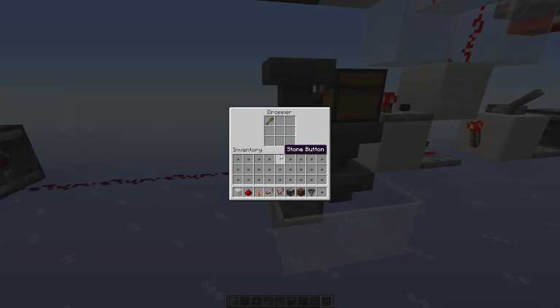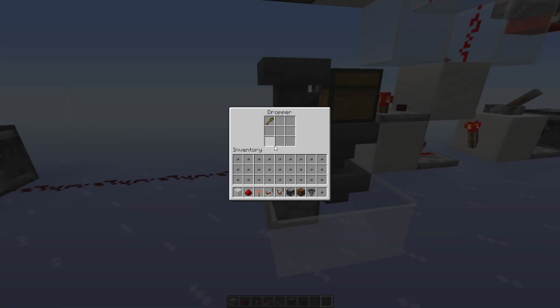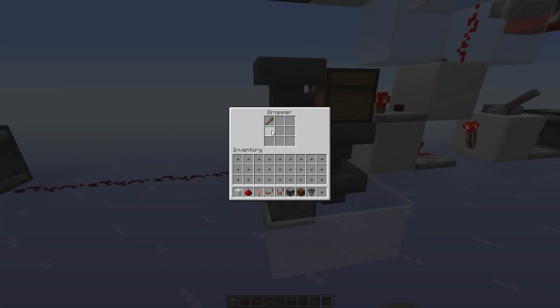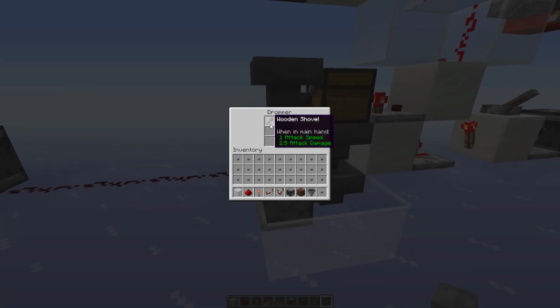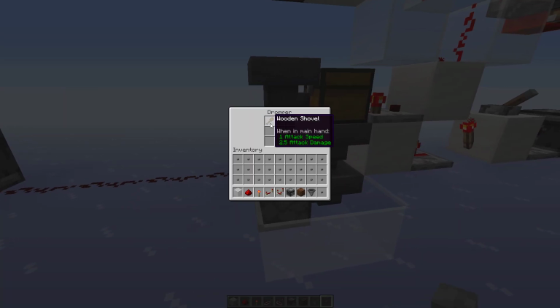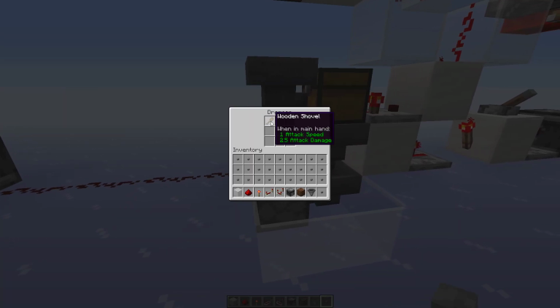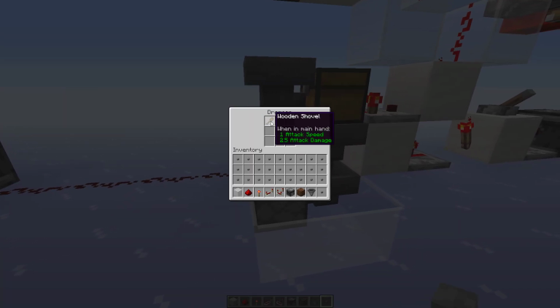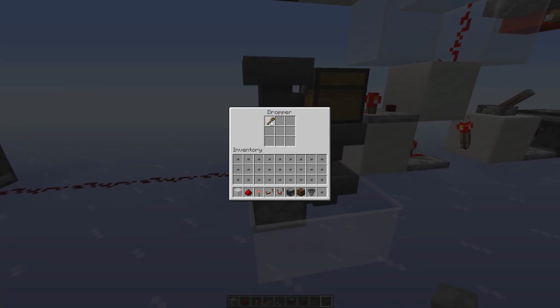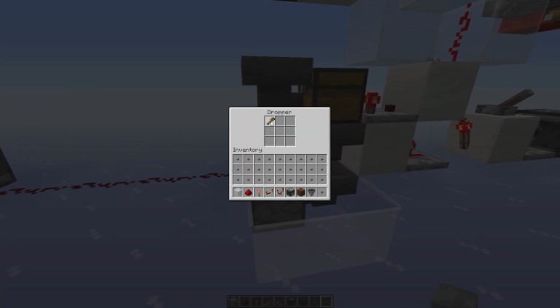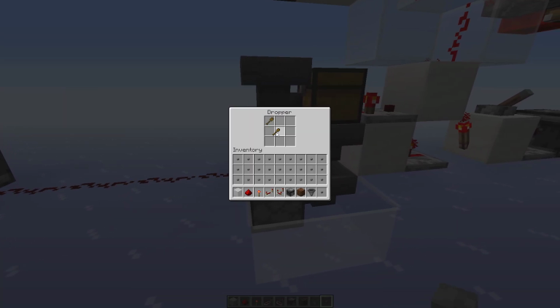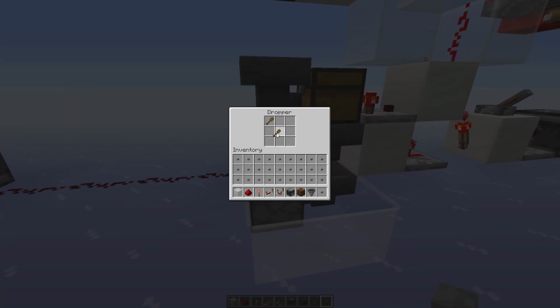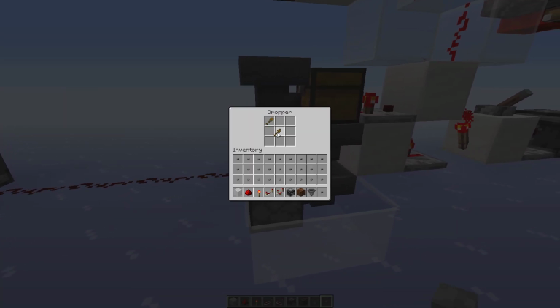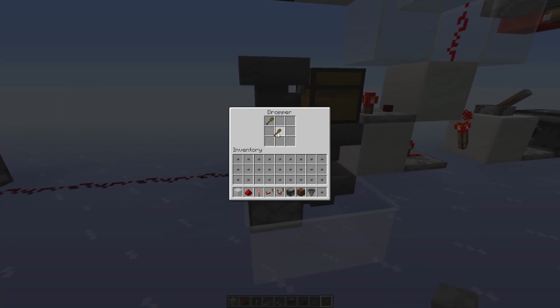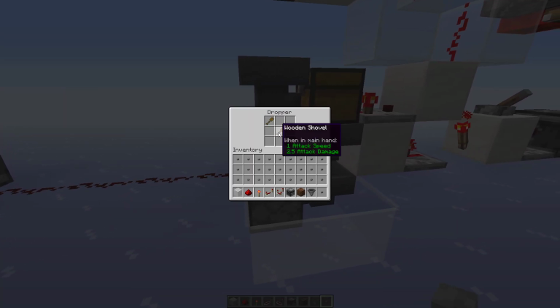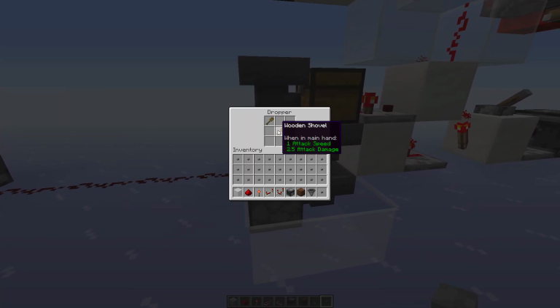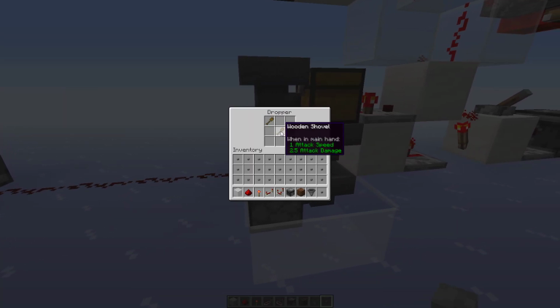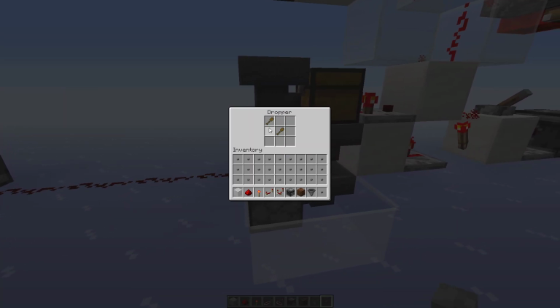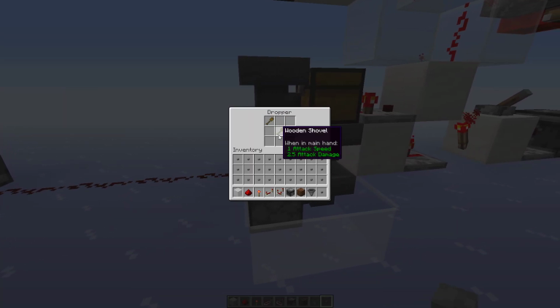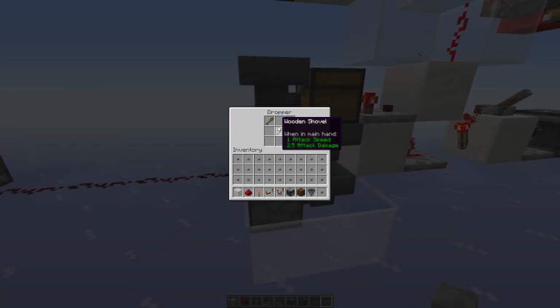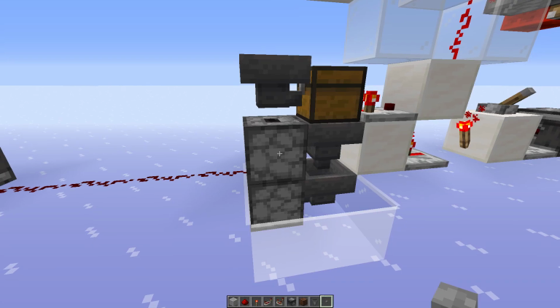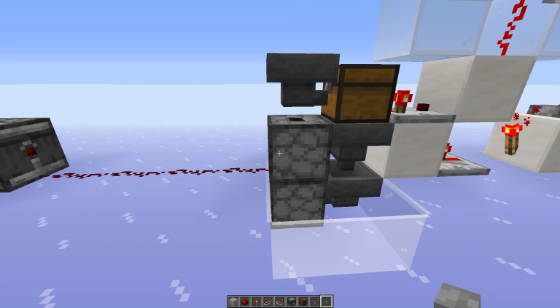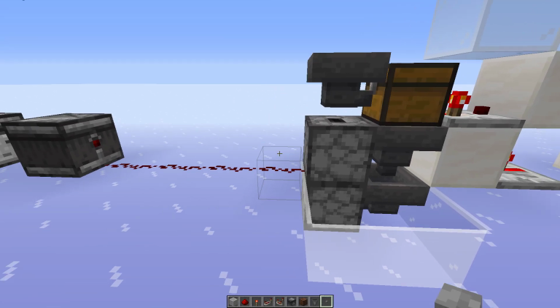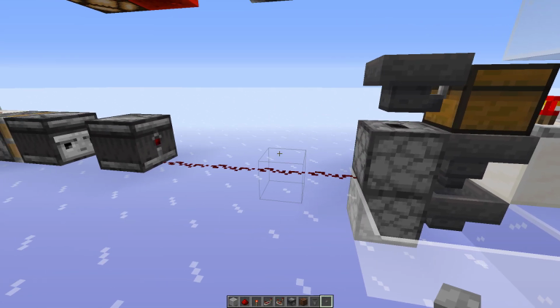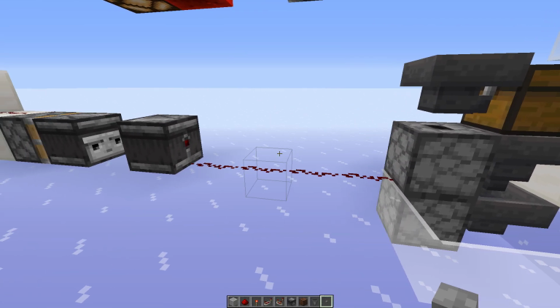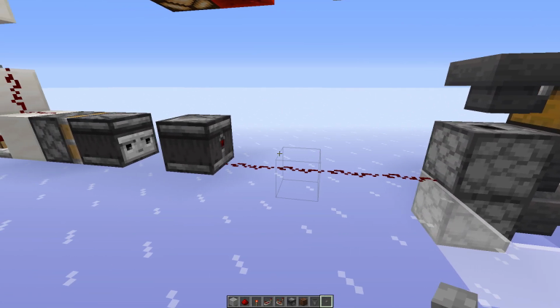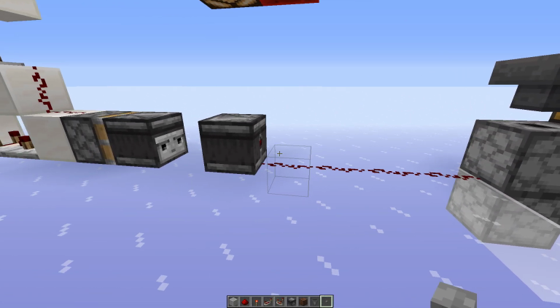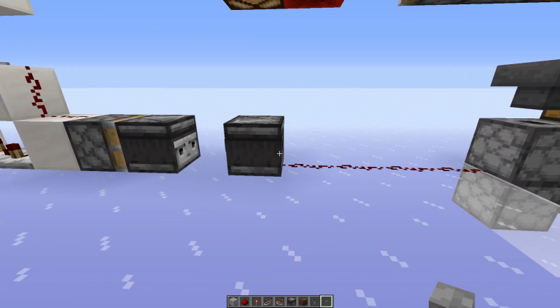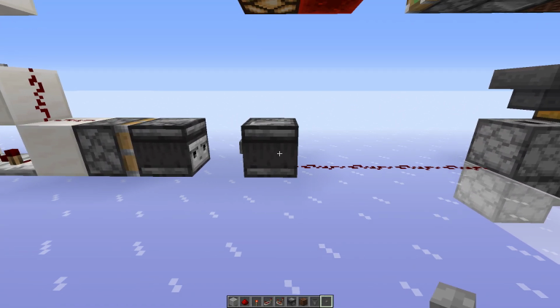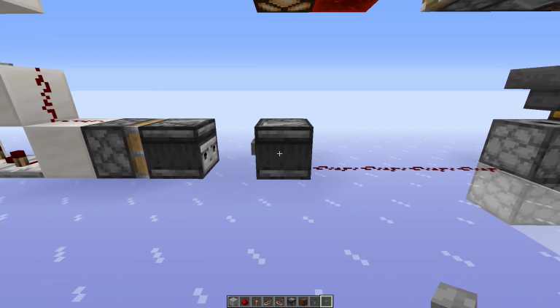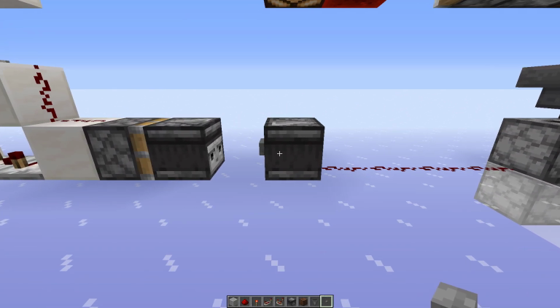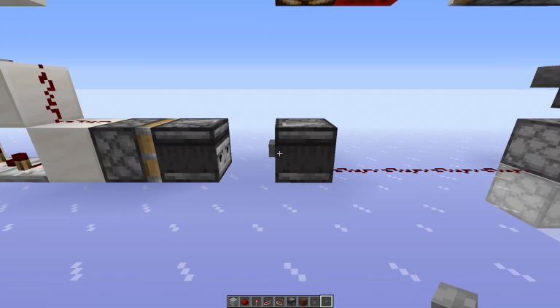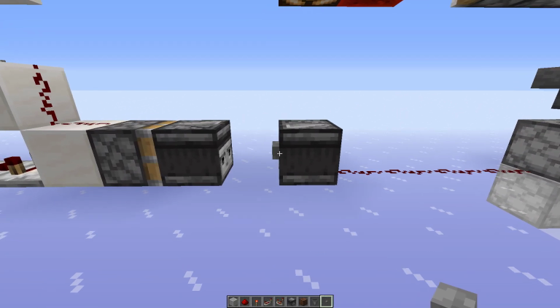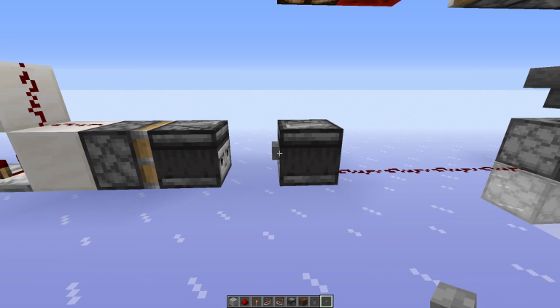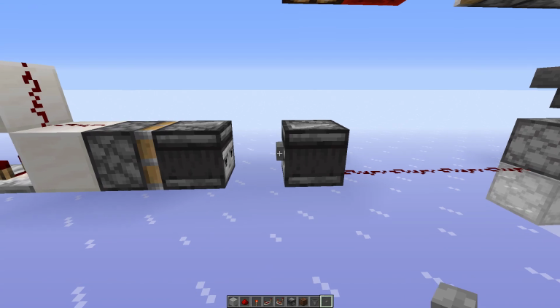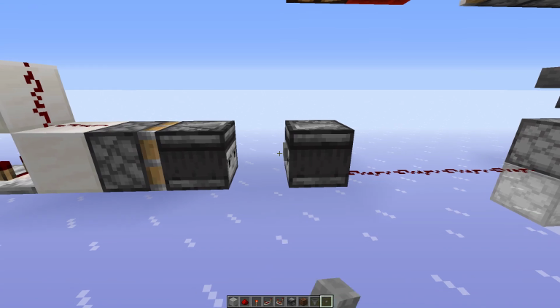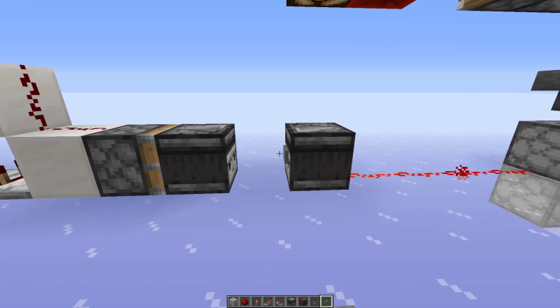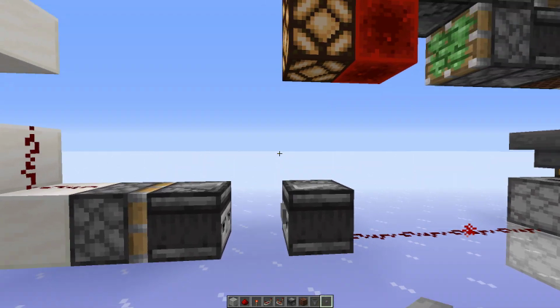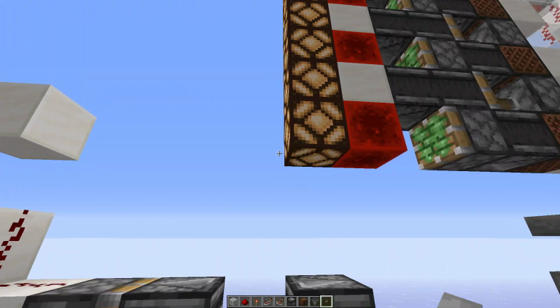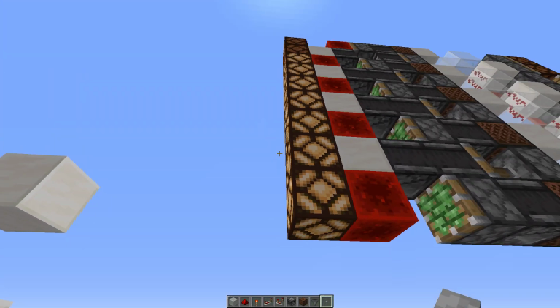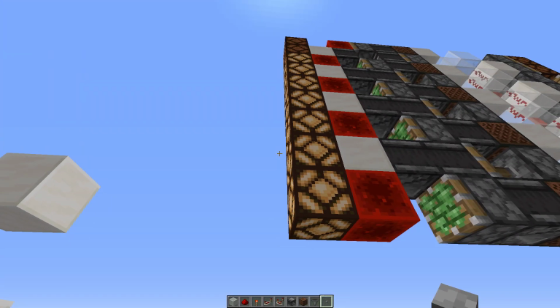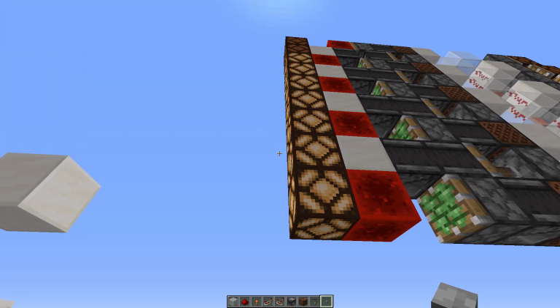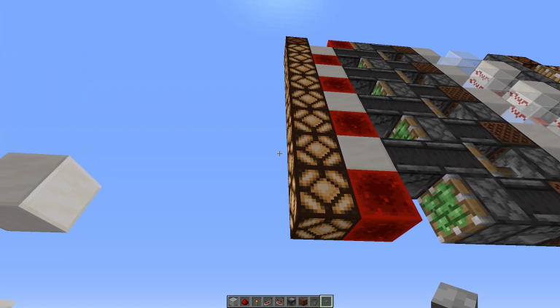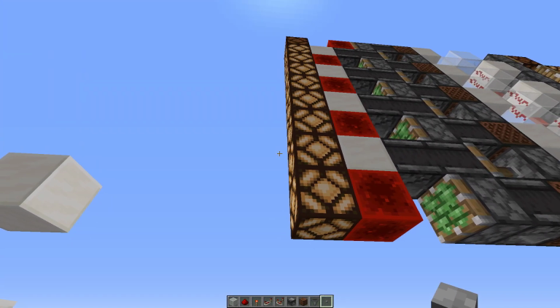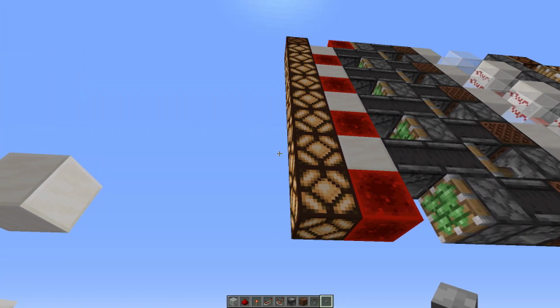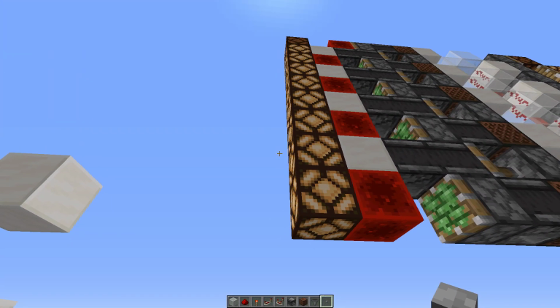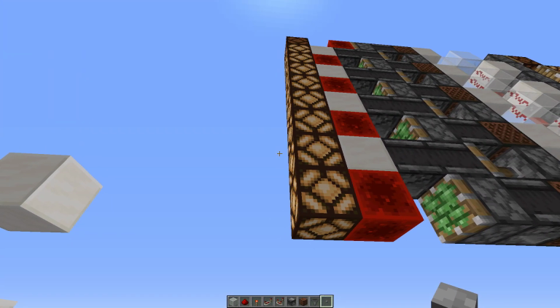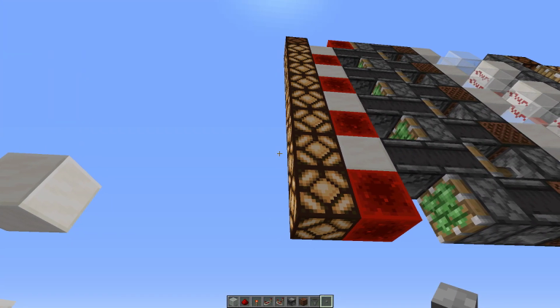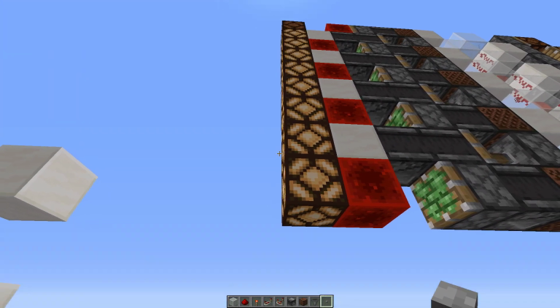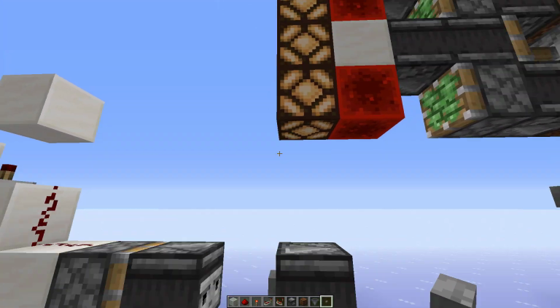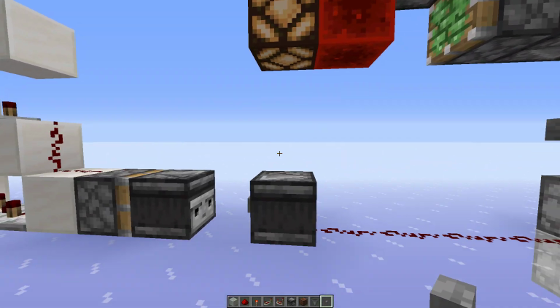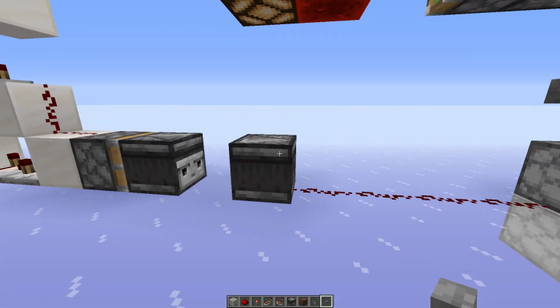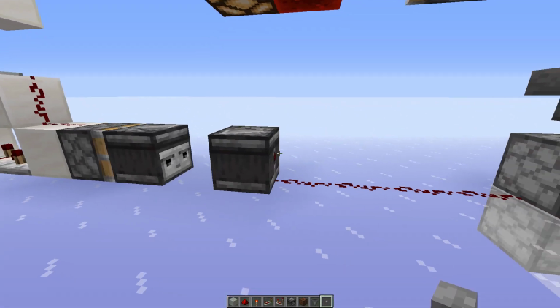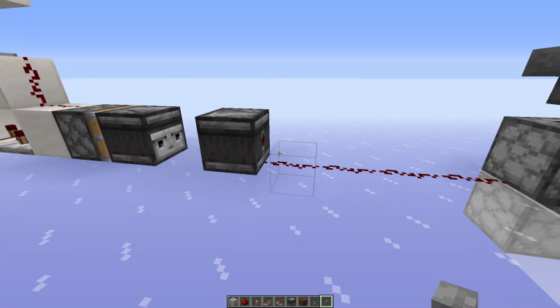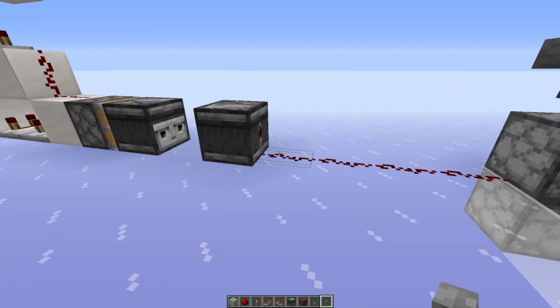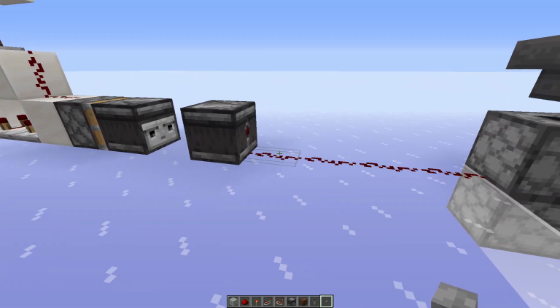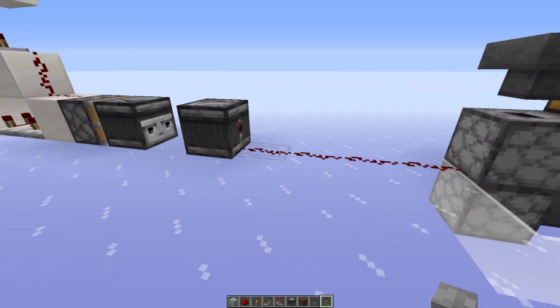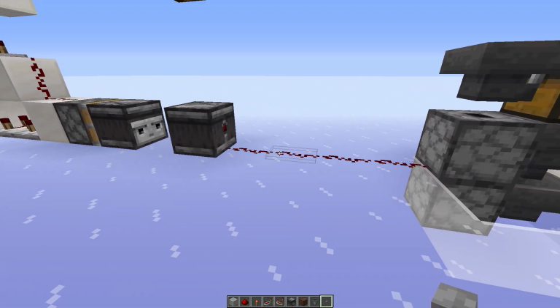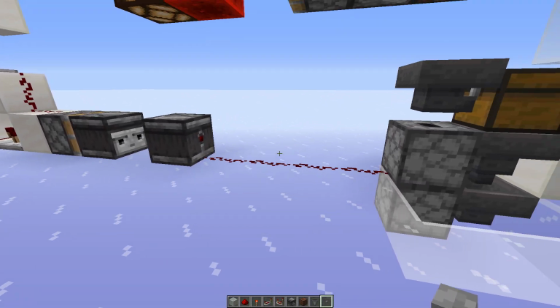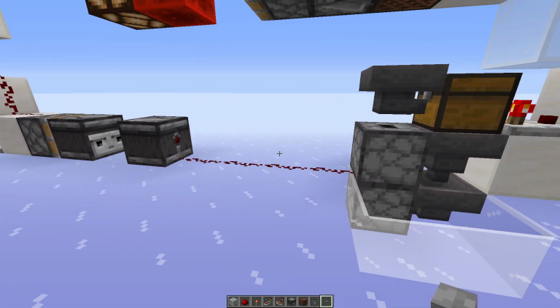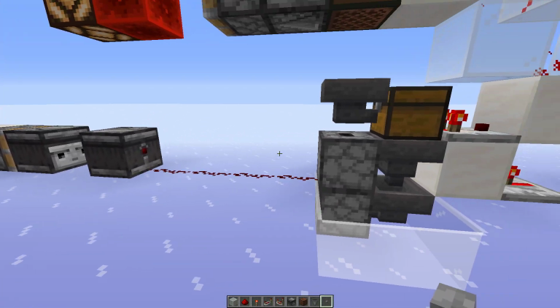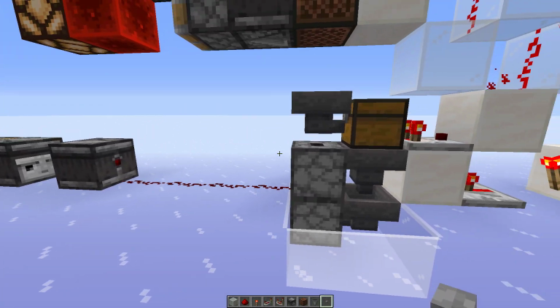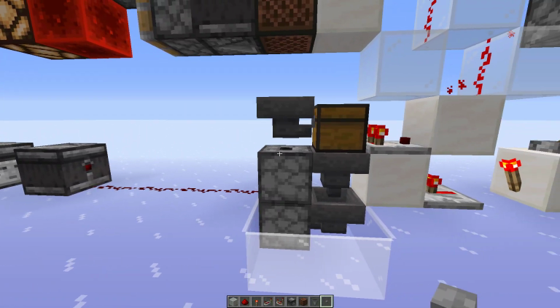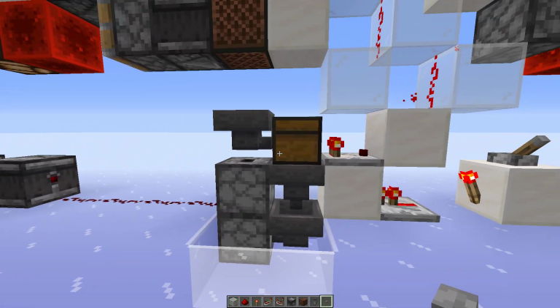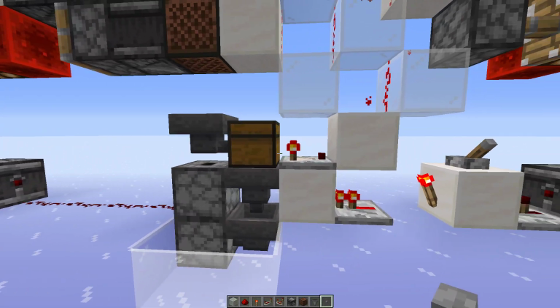You can fix this by adding an additional item to the system, and that will make it so that the counter increases on the first pulse when the button is pressed.